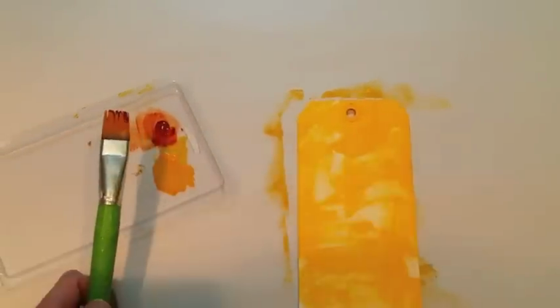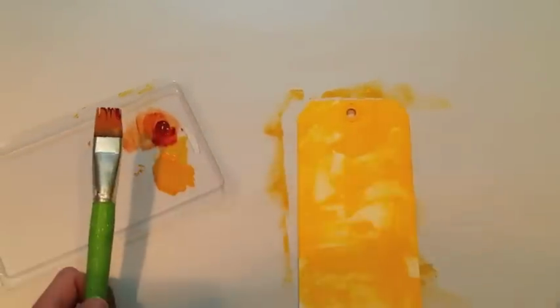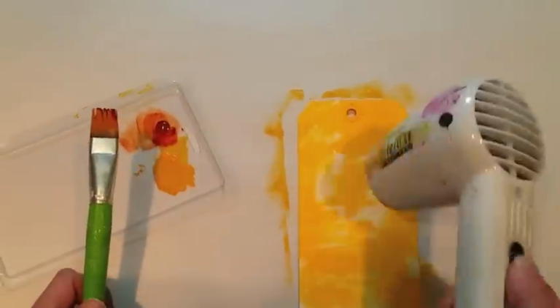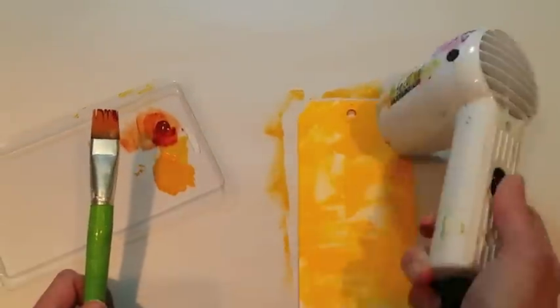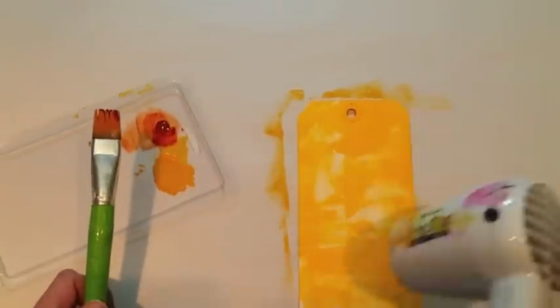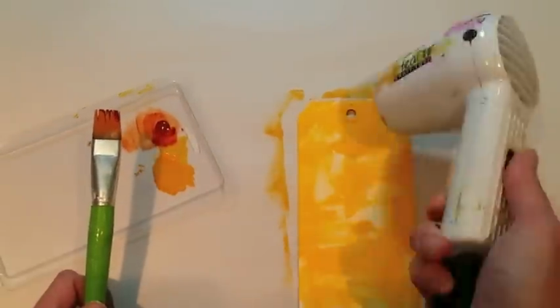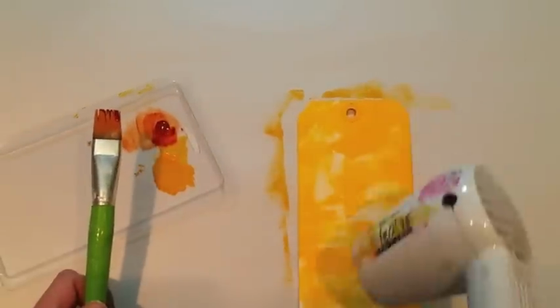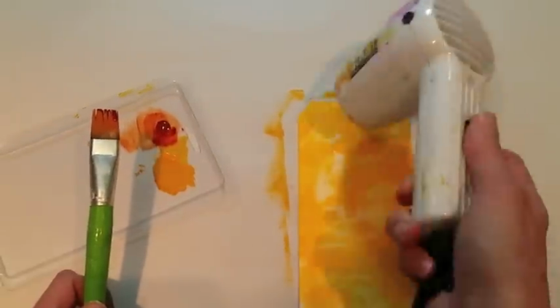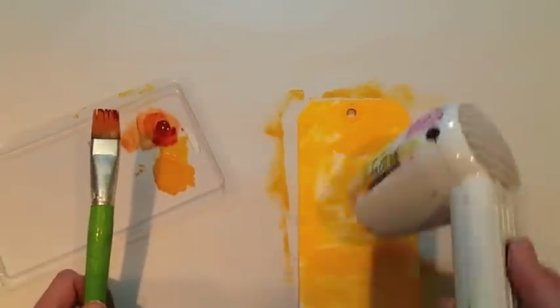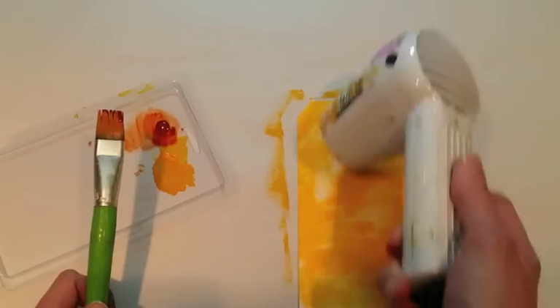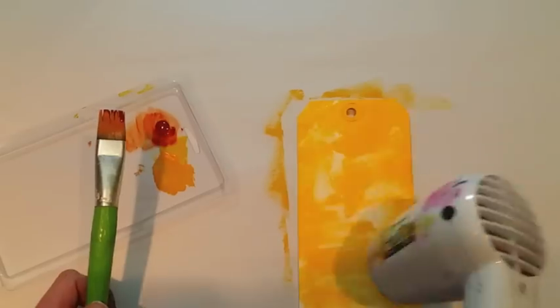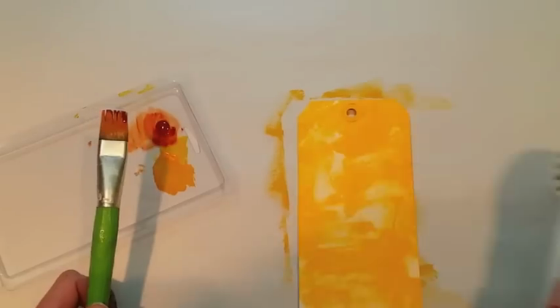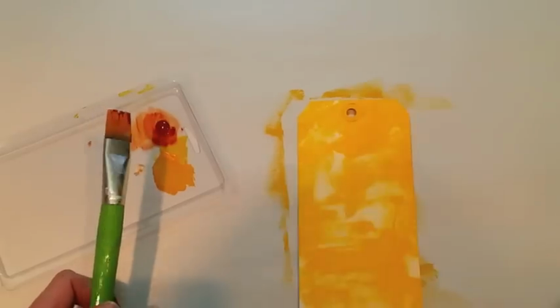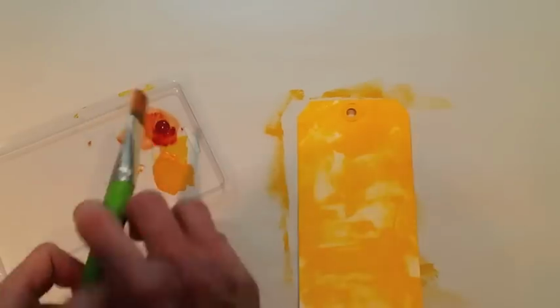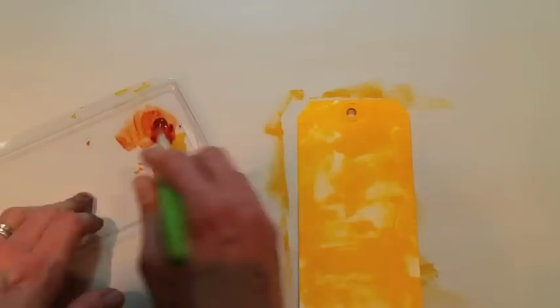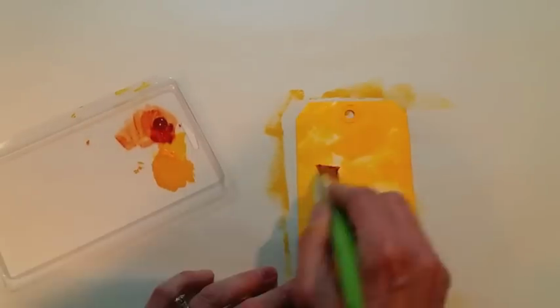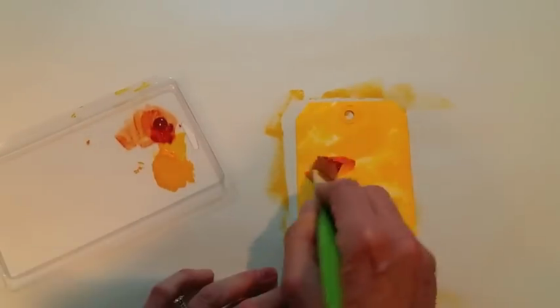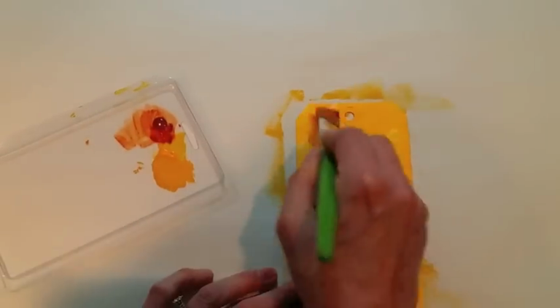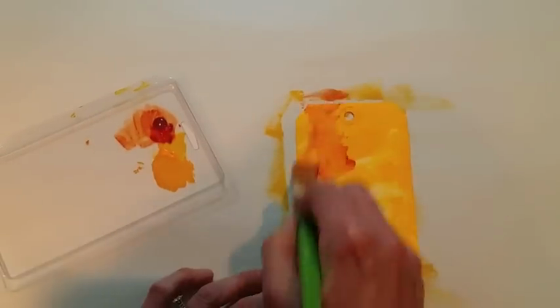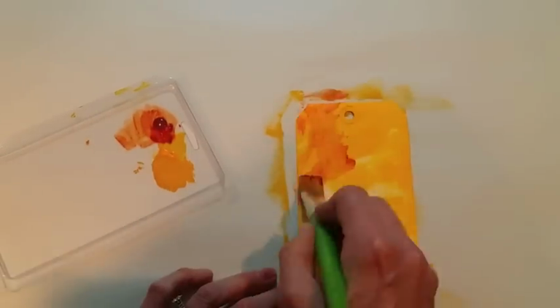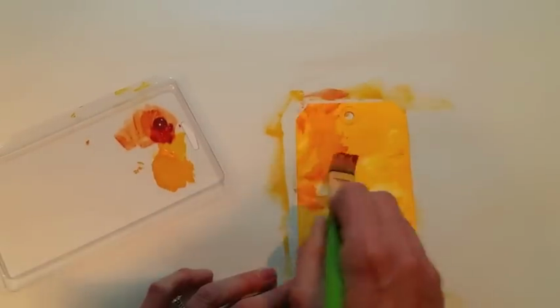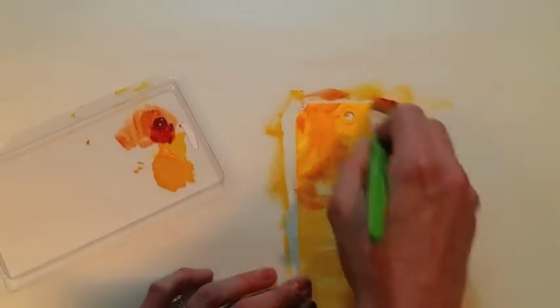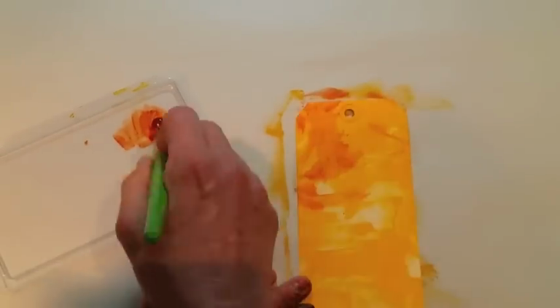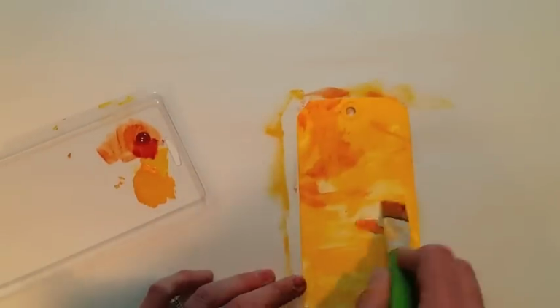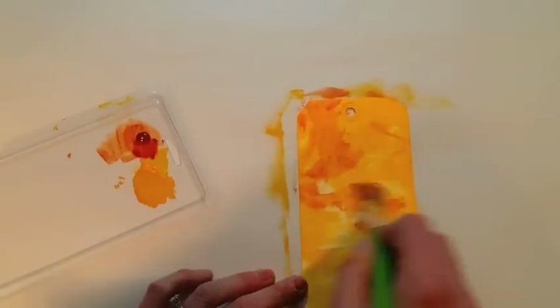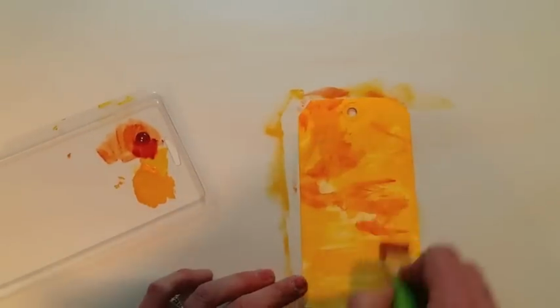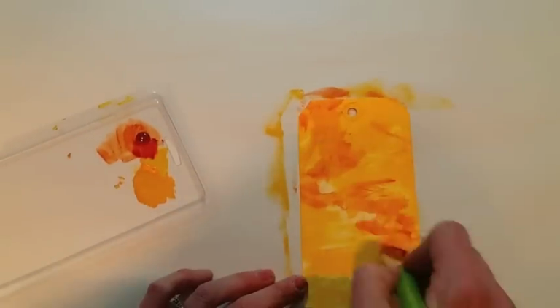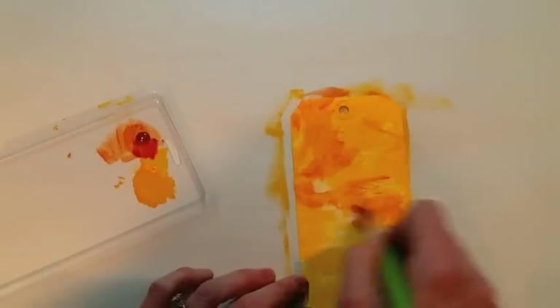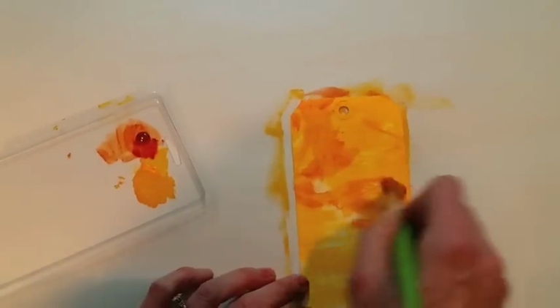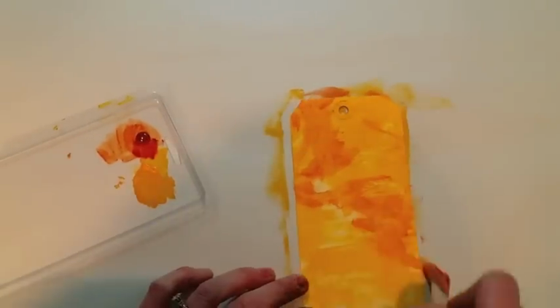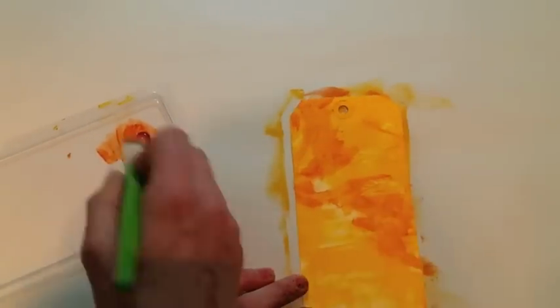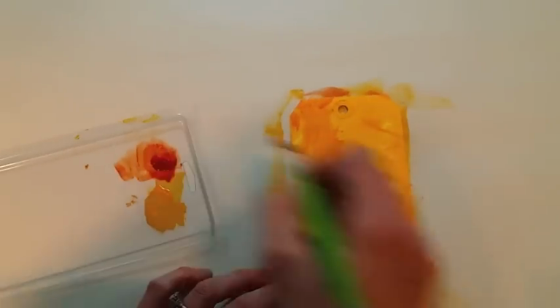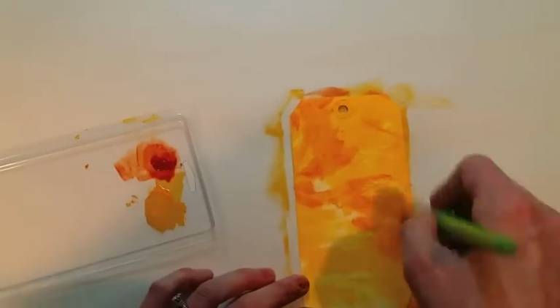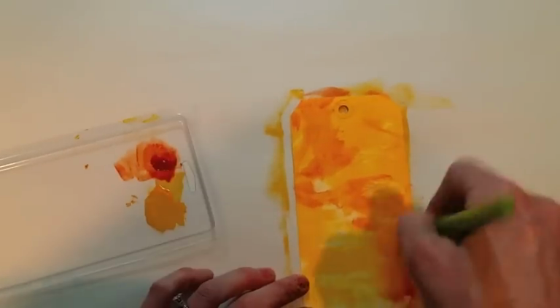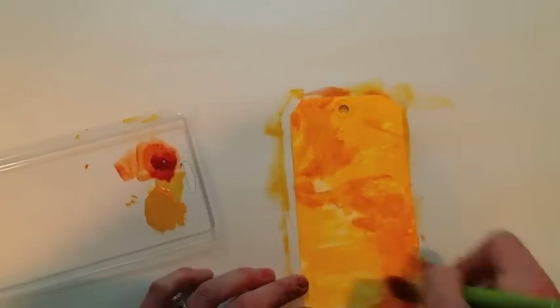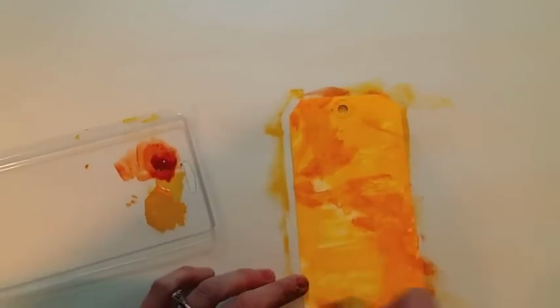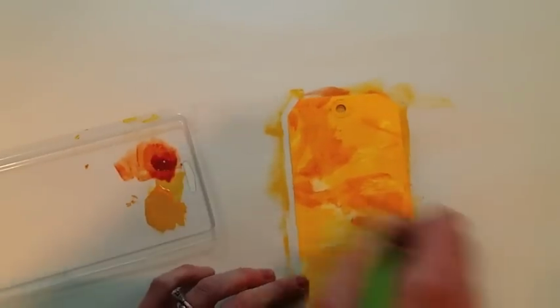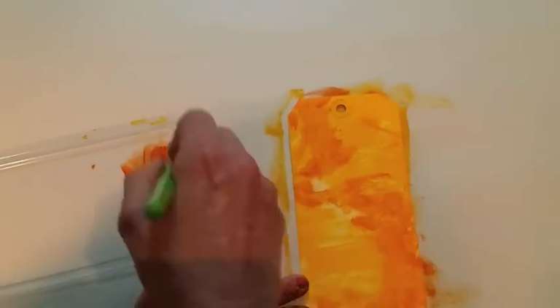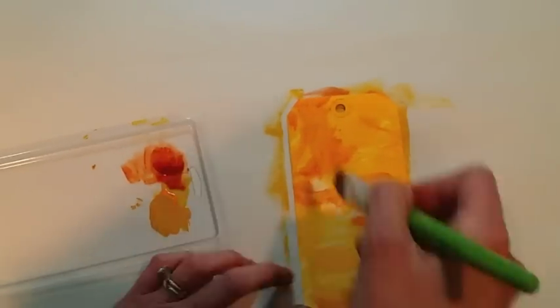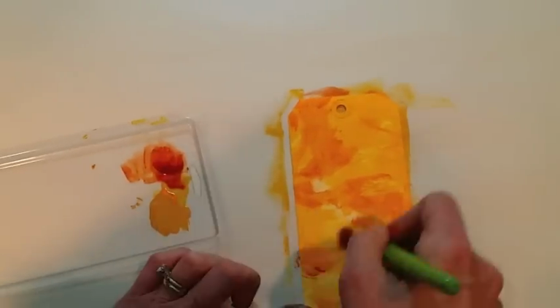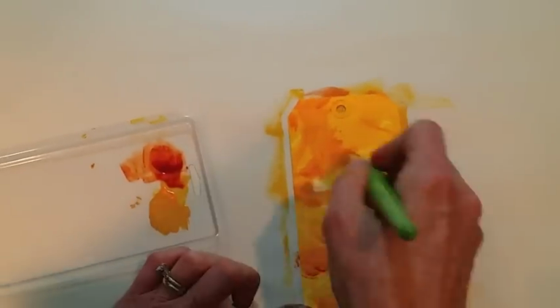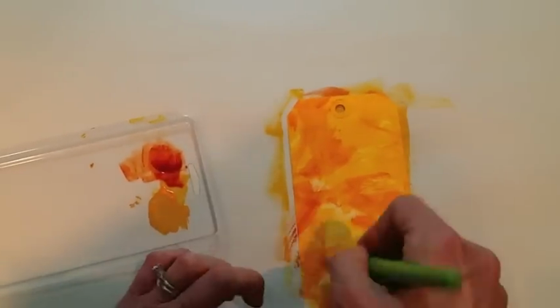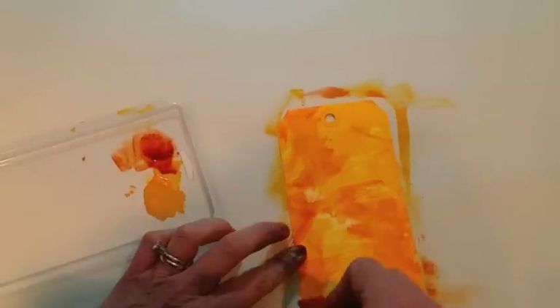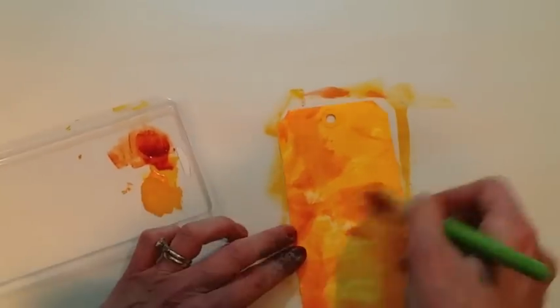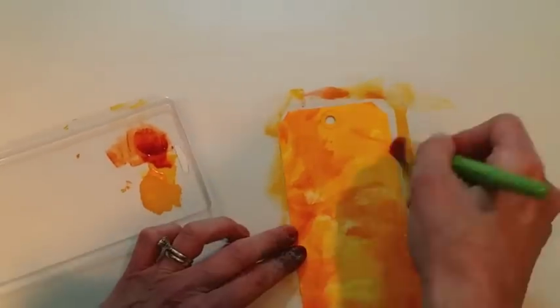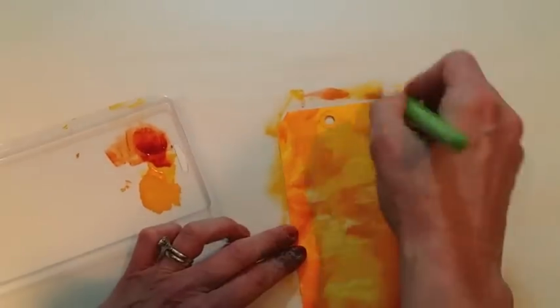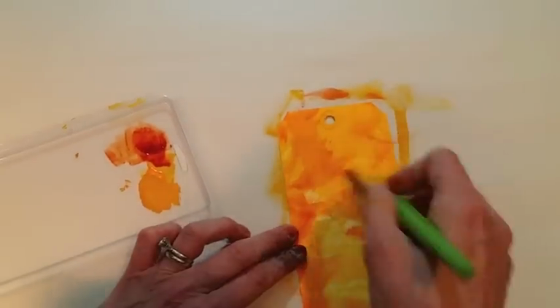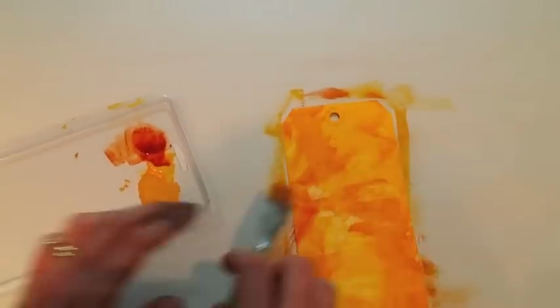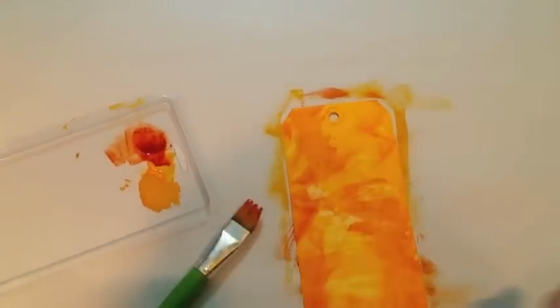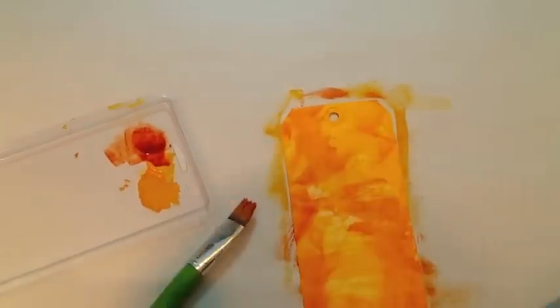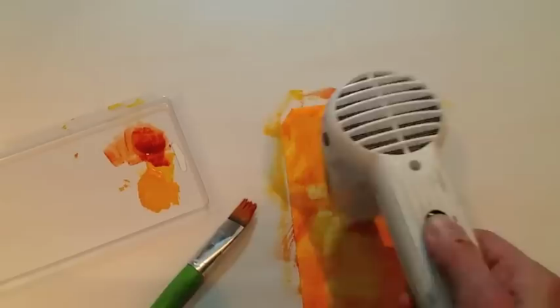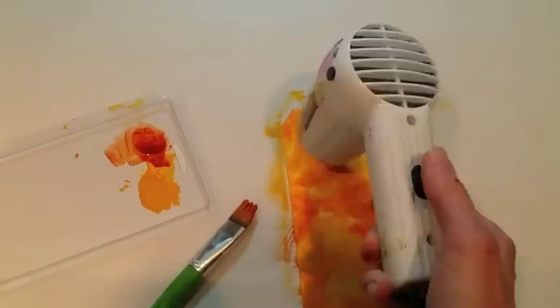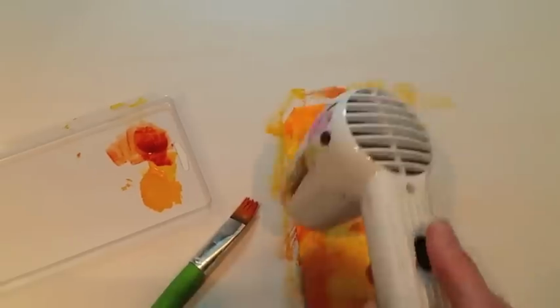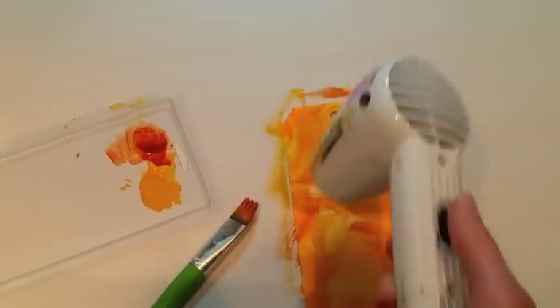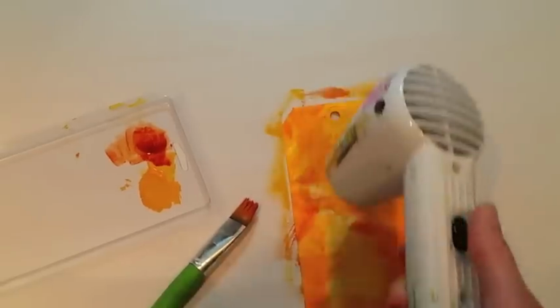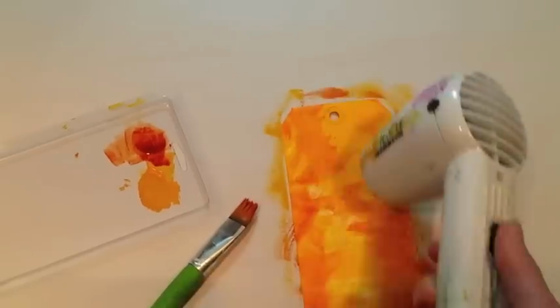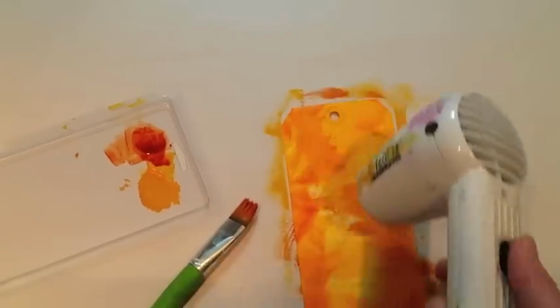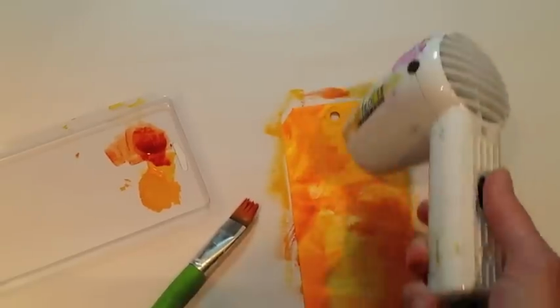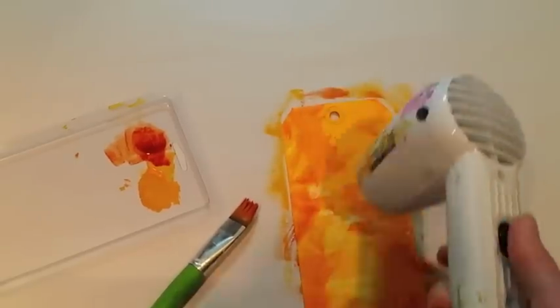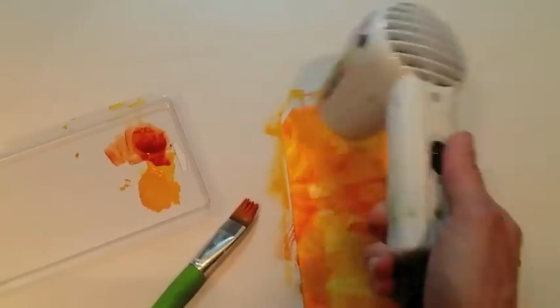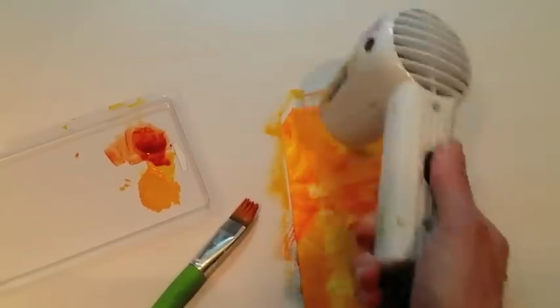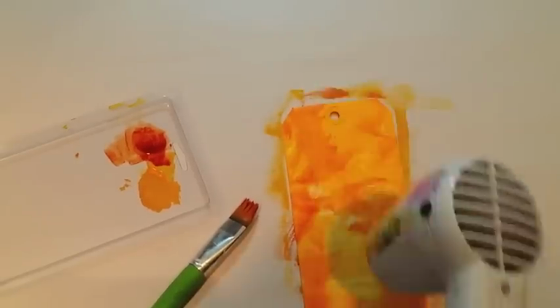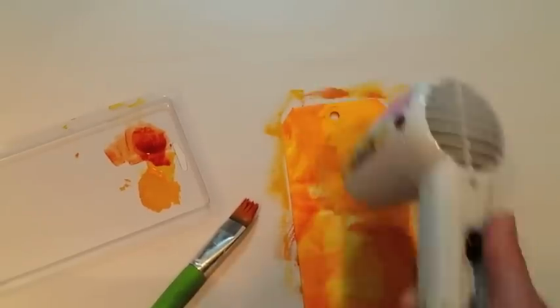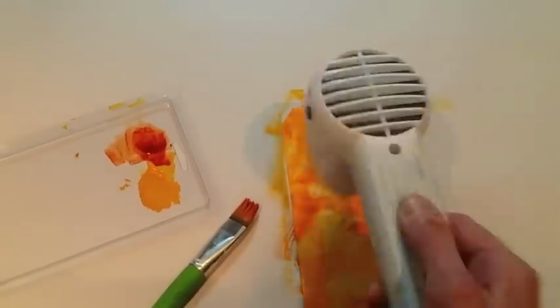I don't like to be precise. I just want to add color, being sure to dry in between with the heat tool, in between the layers.